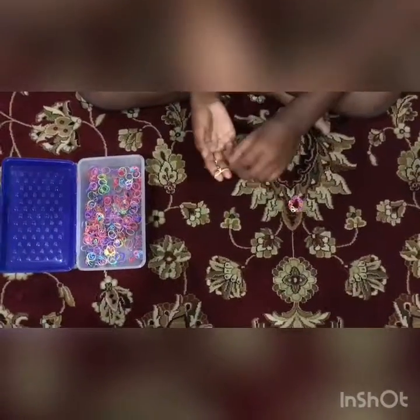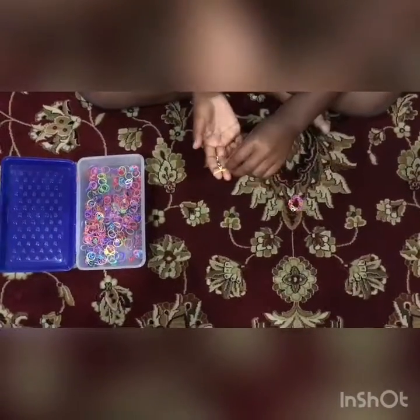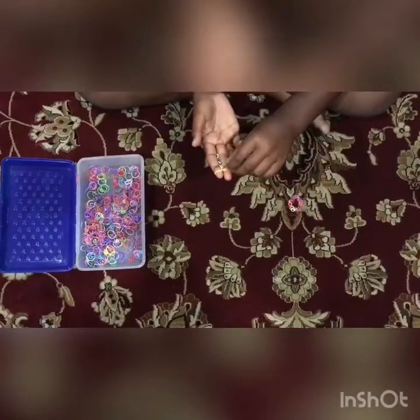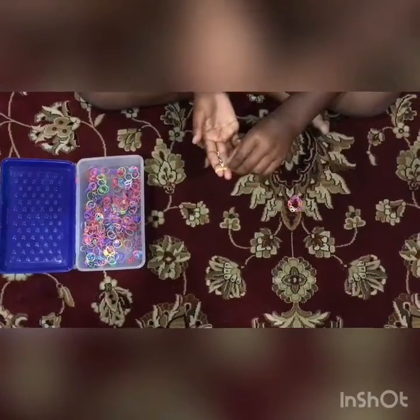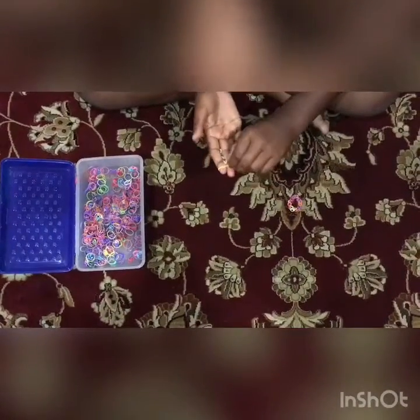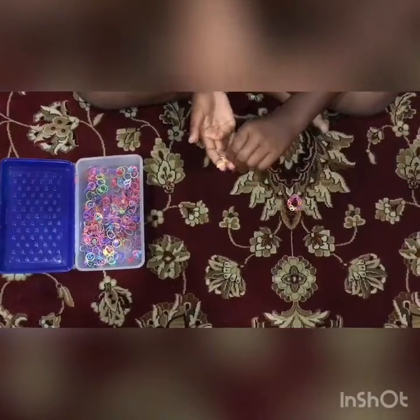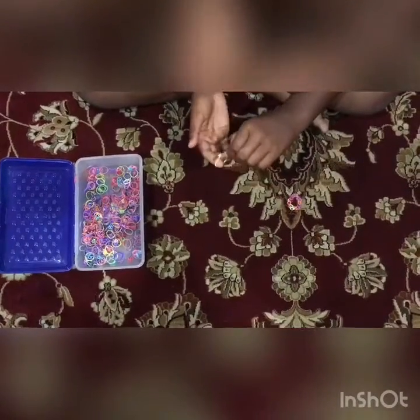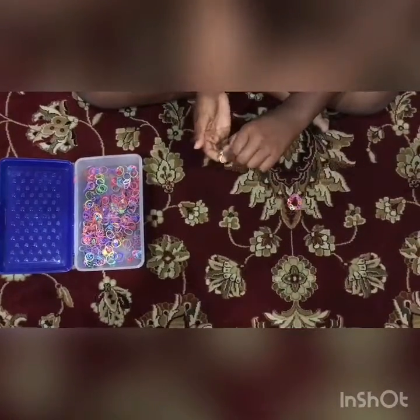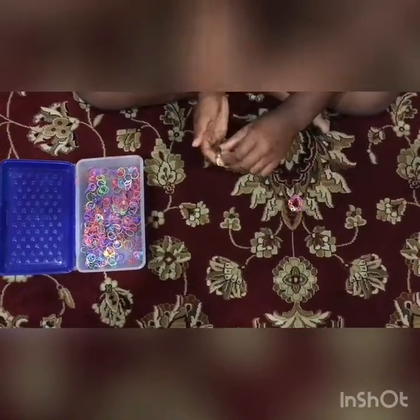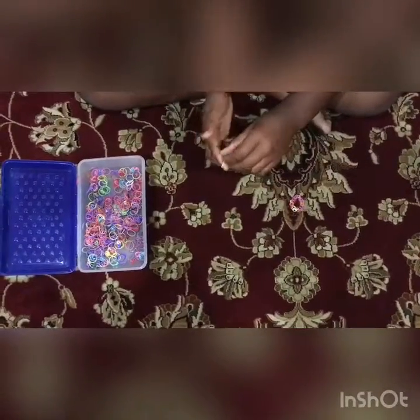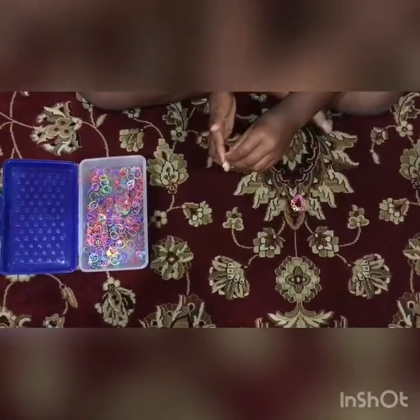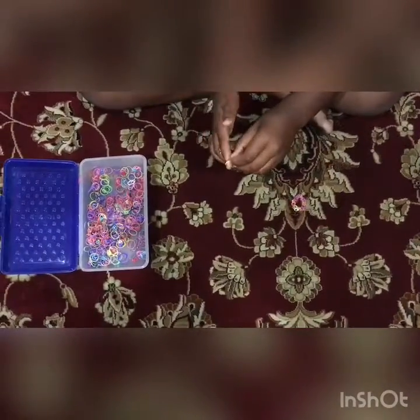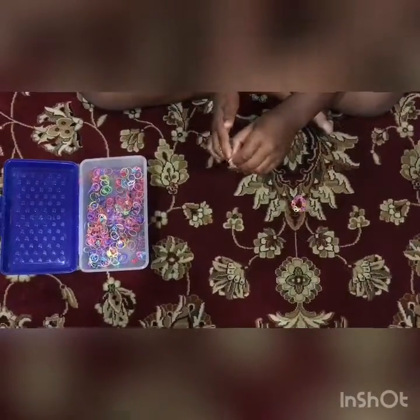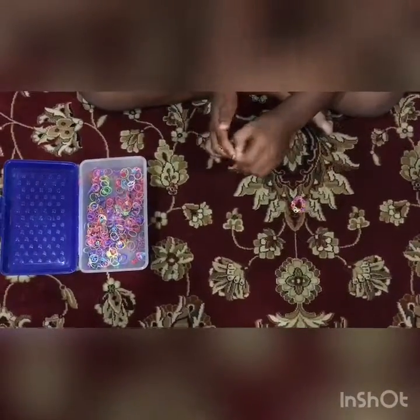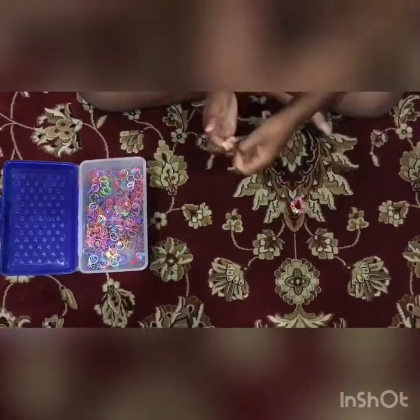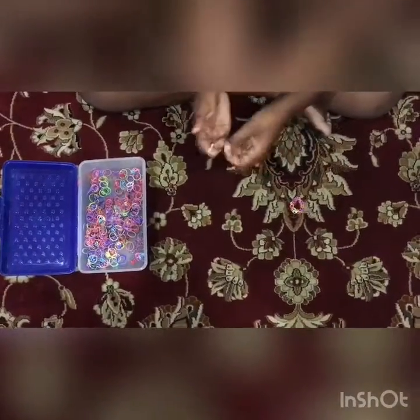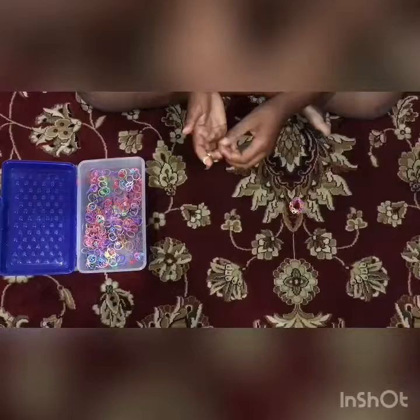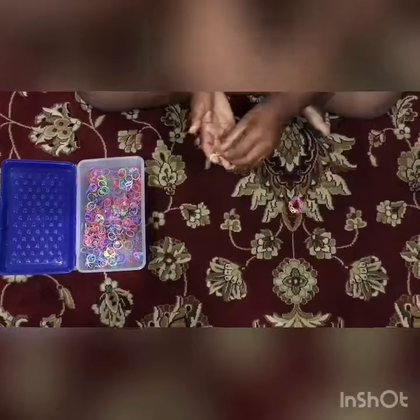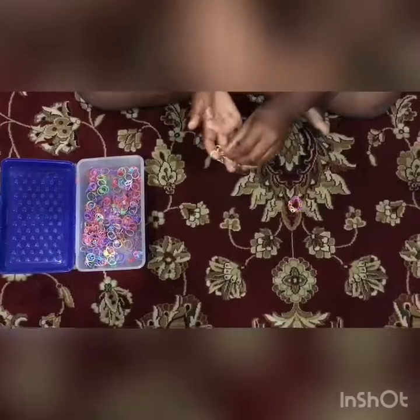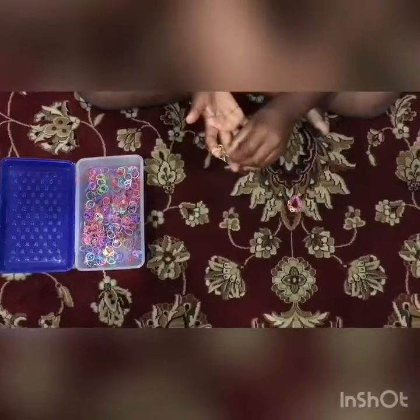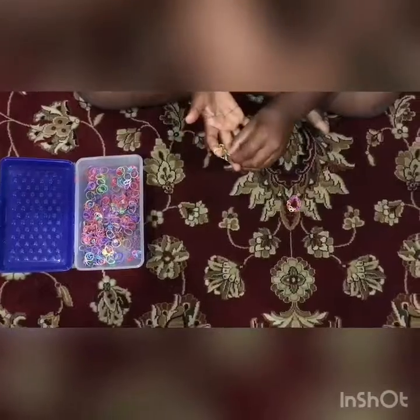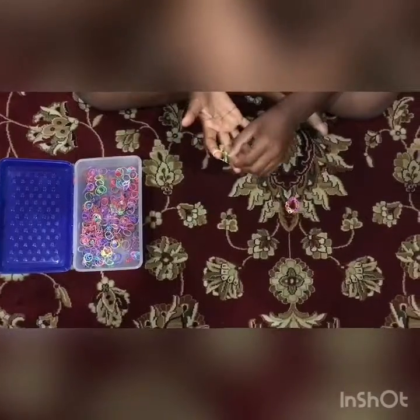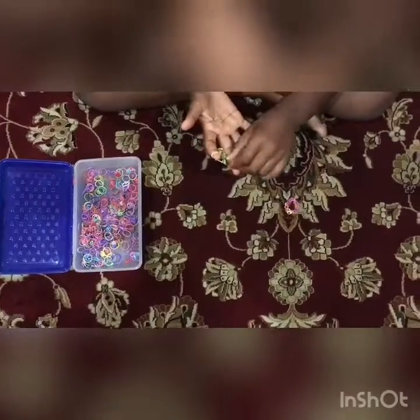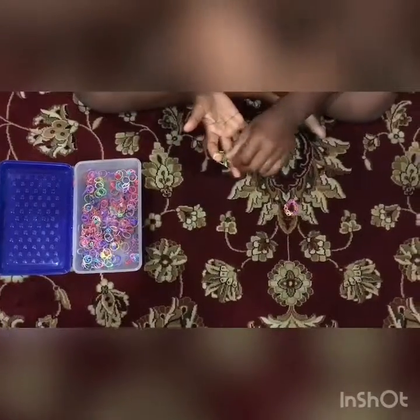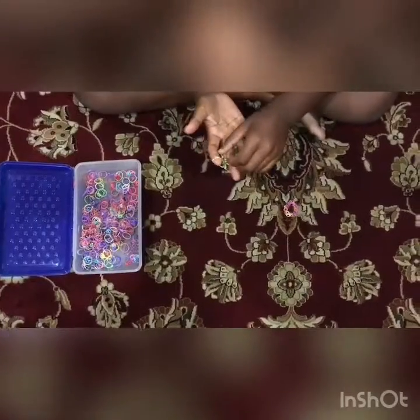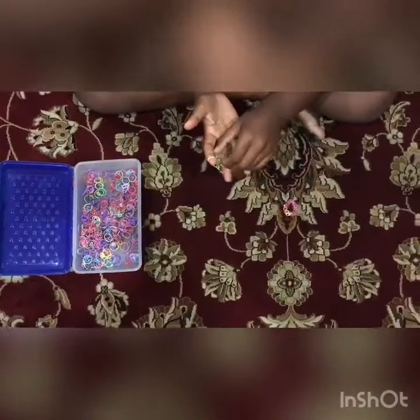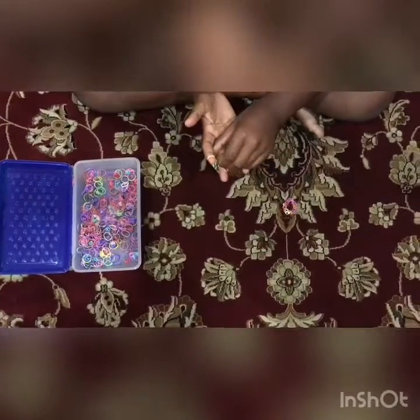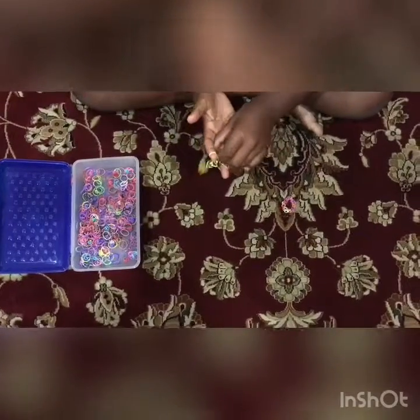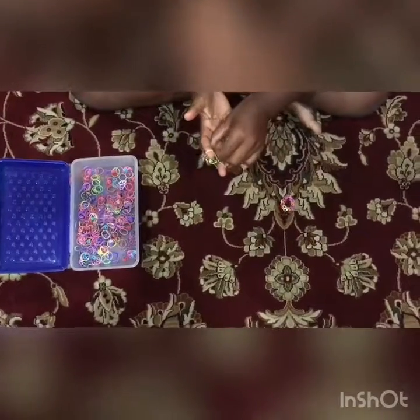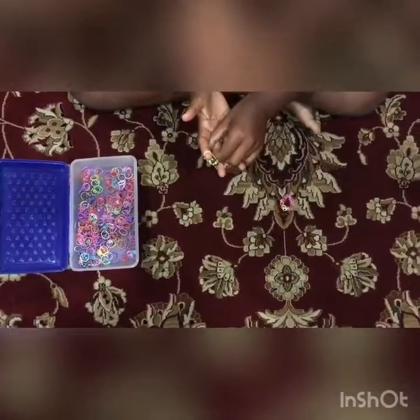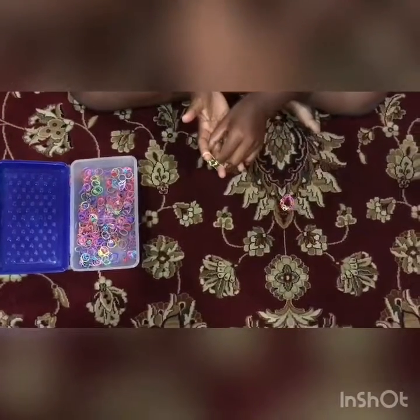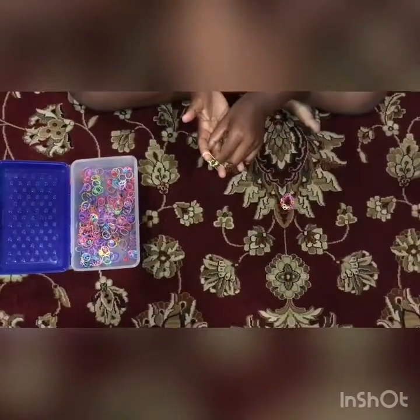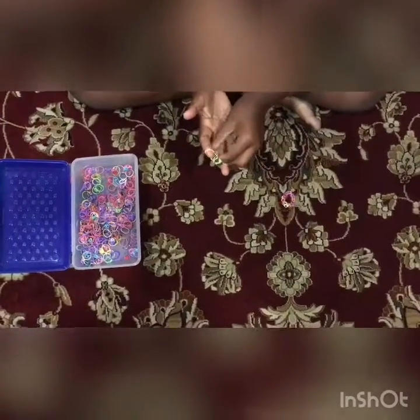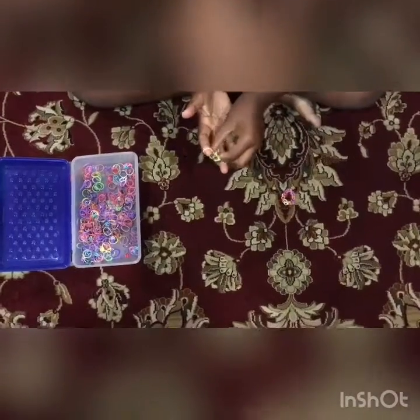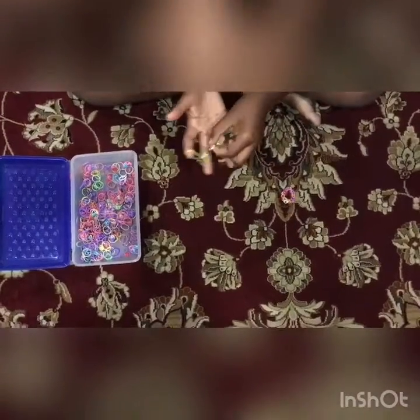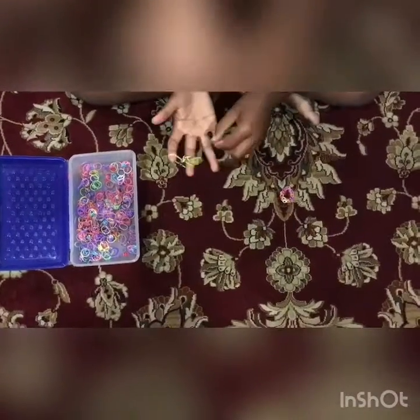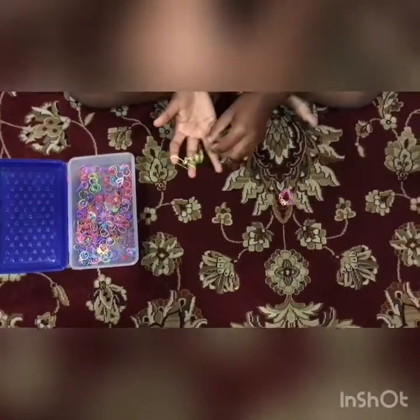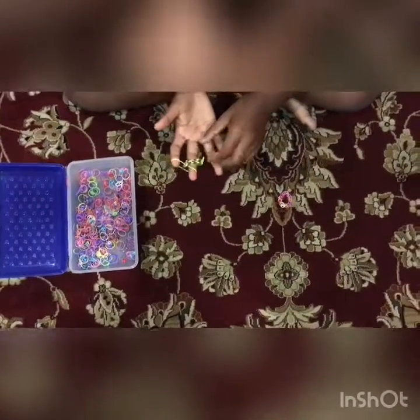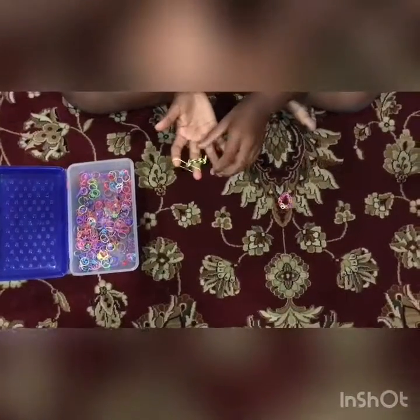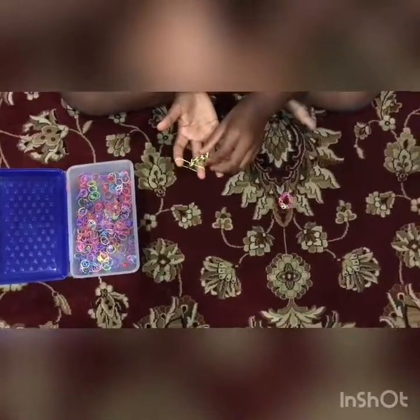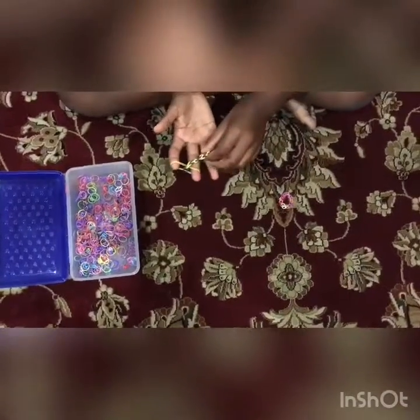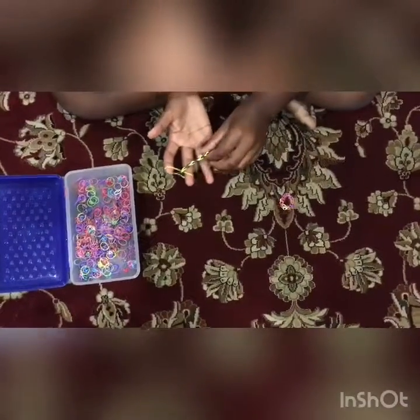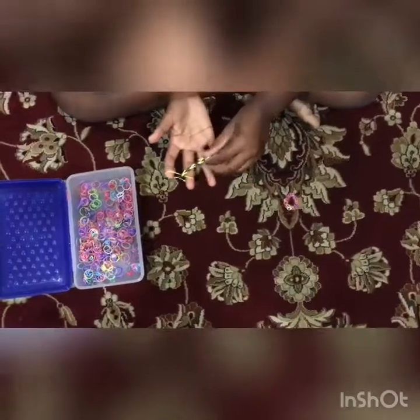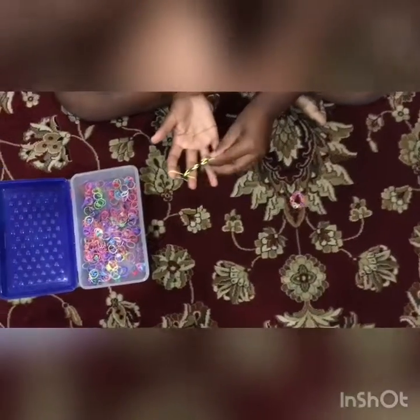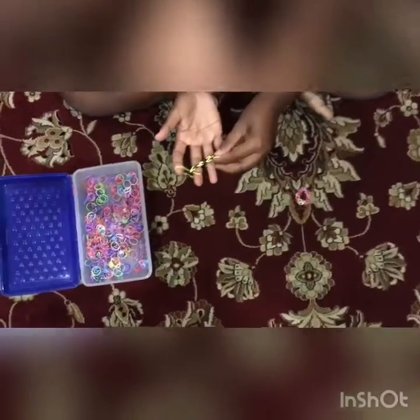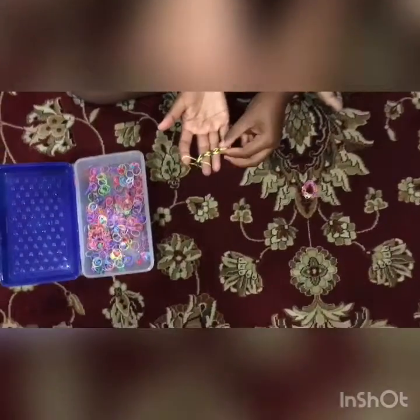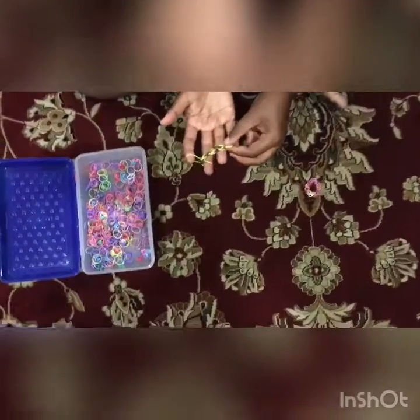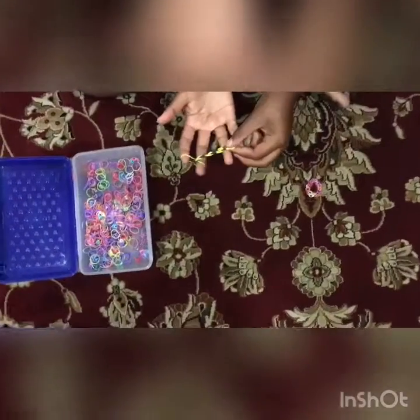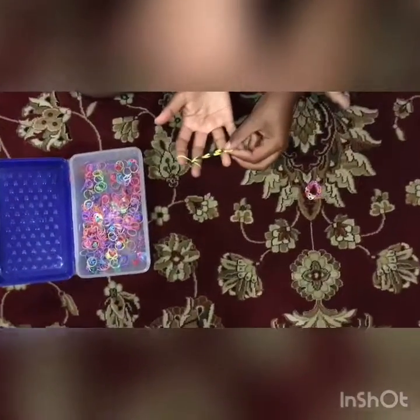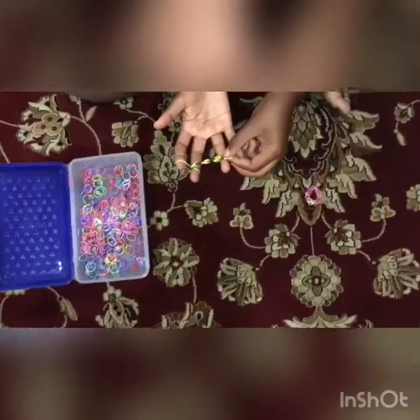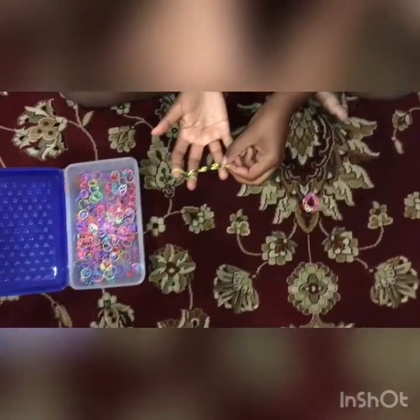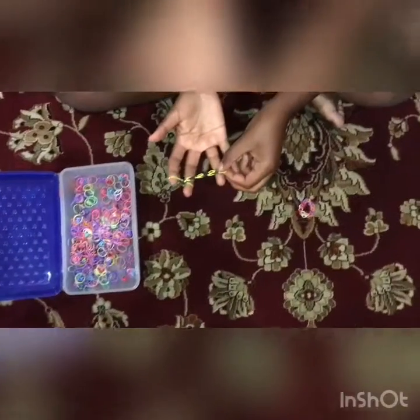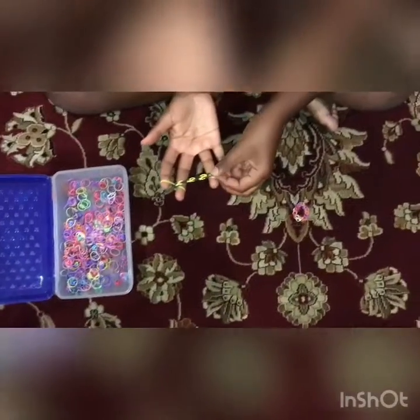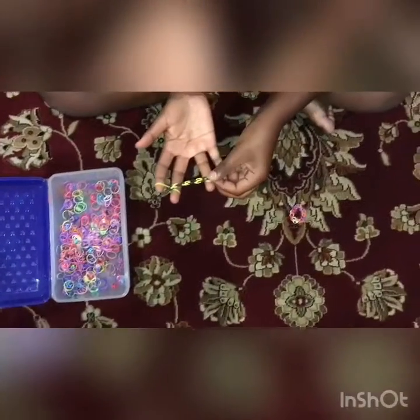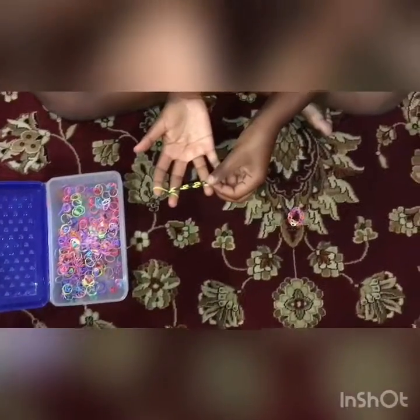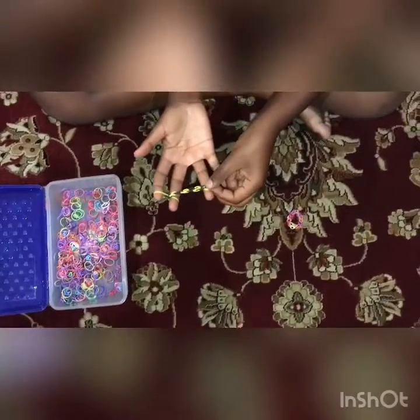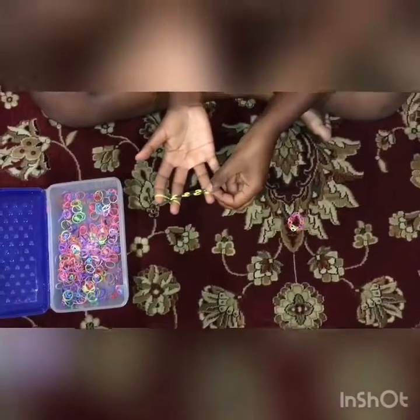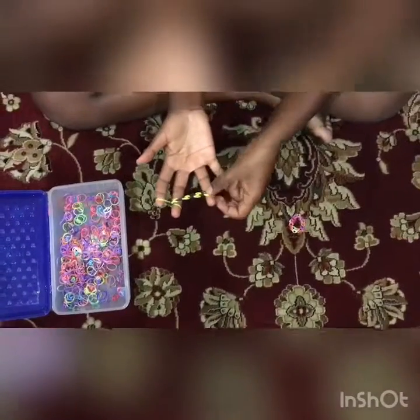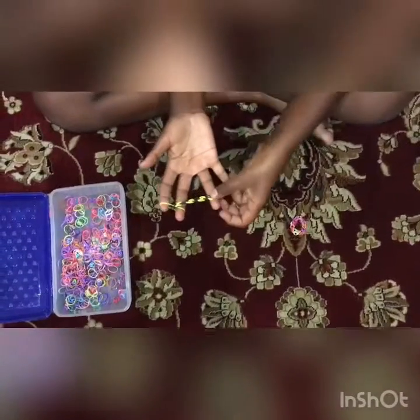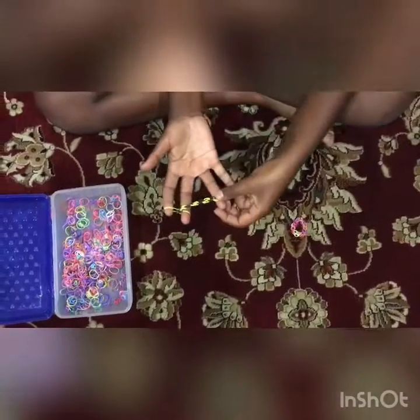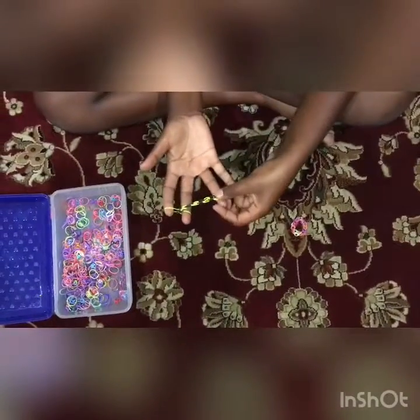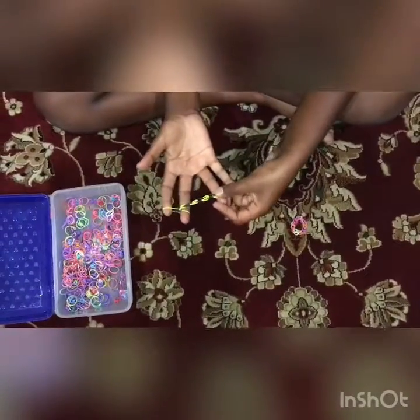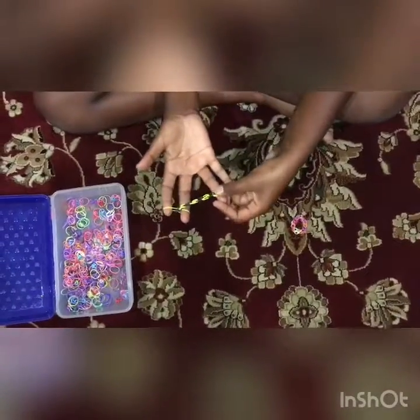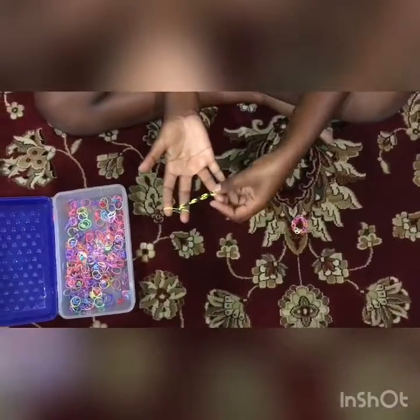I would suggest making it until it comes to the length of your pinky — that's how it usually gets the right size. Mine's almost at my pinky.